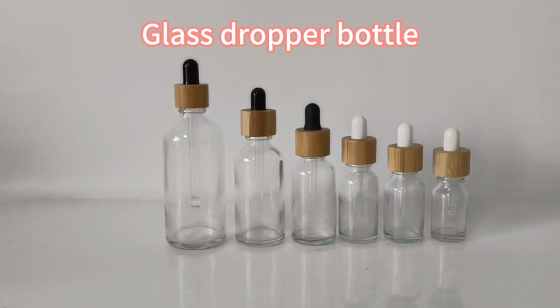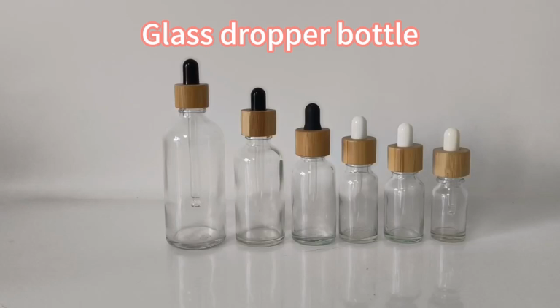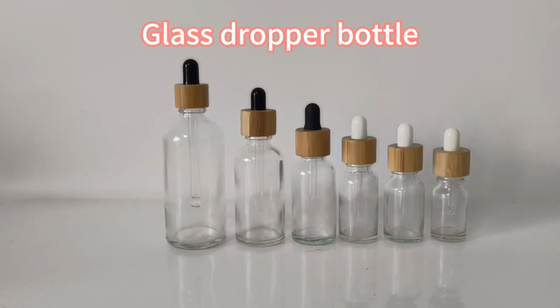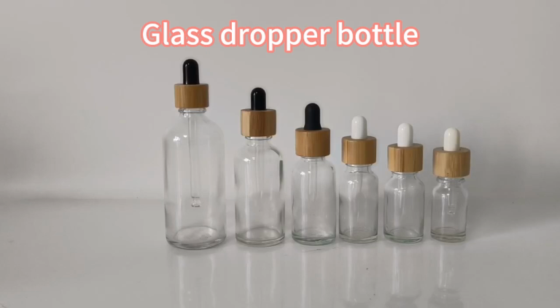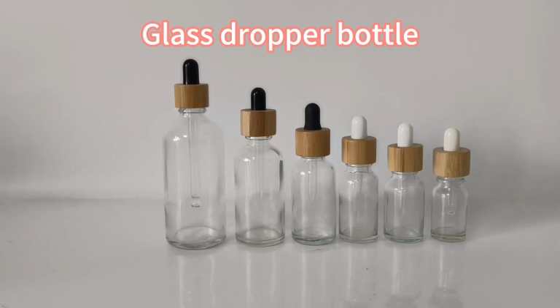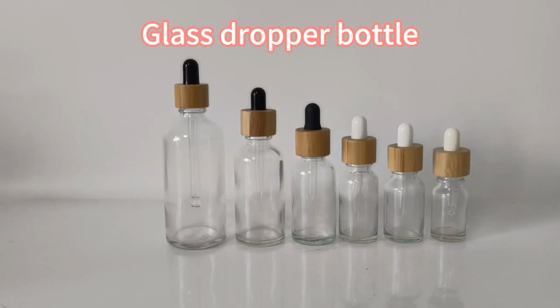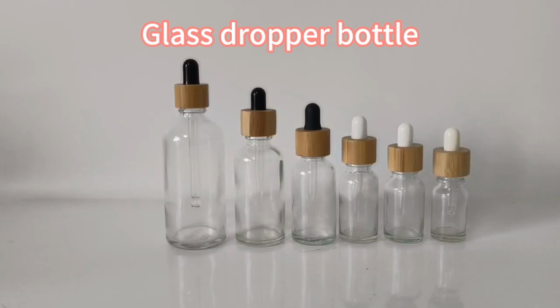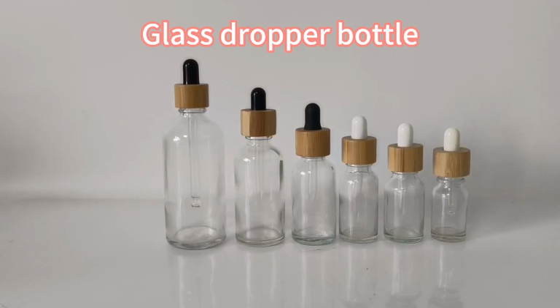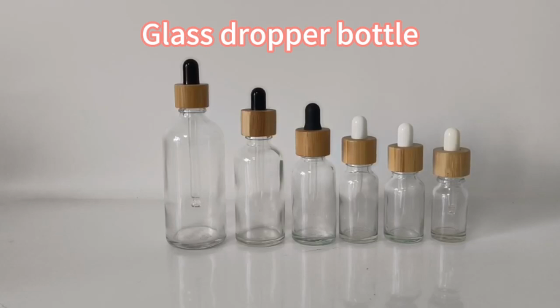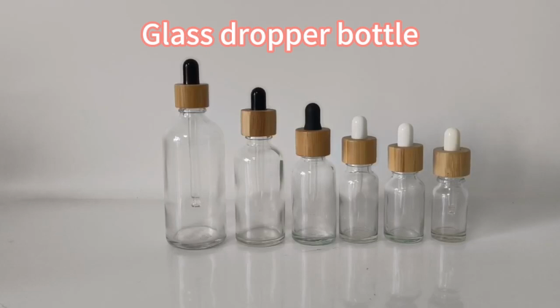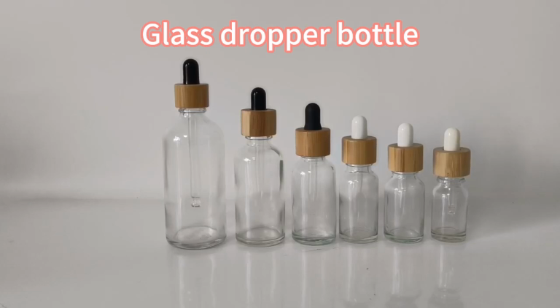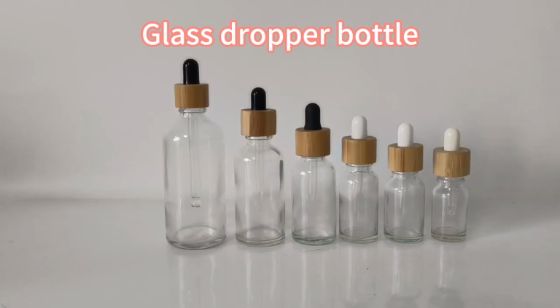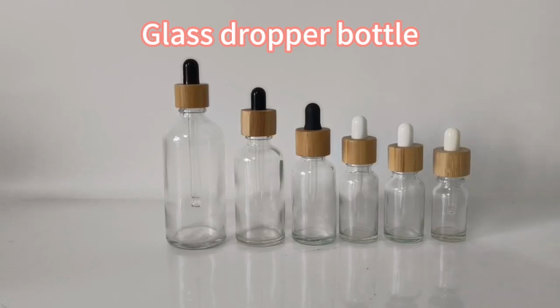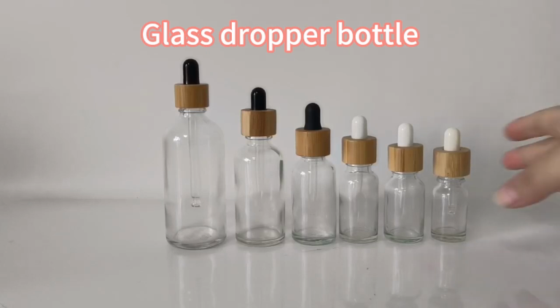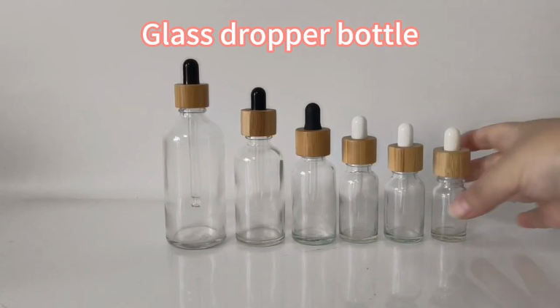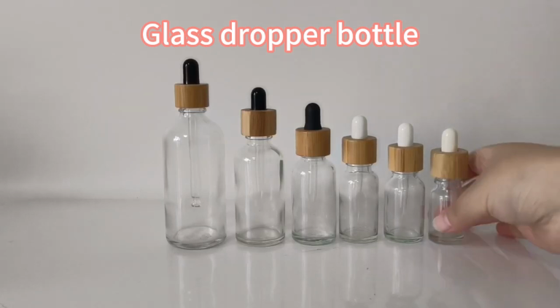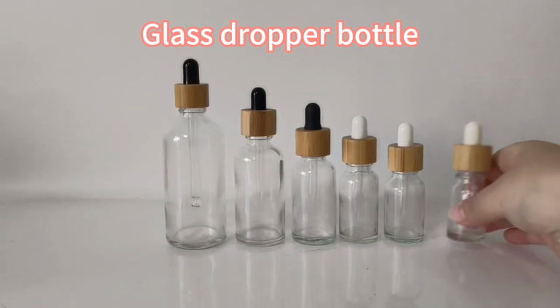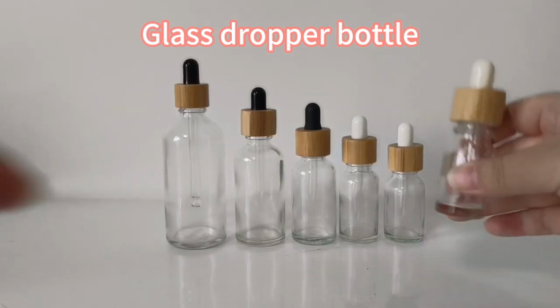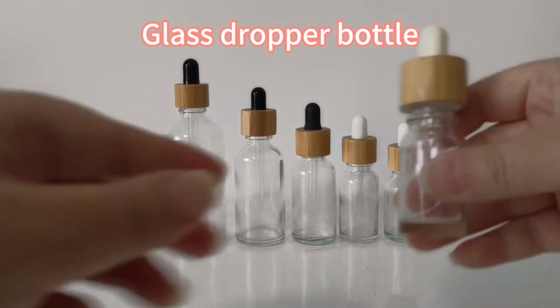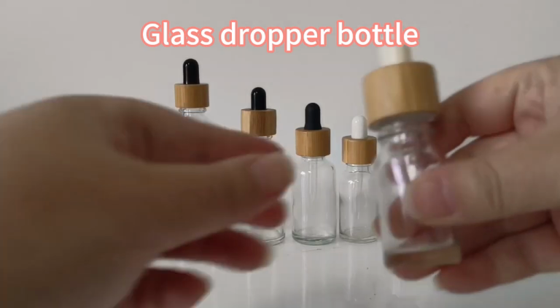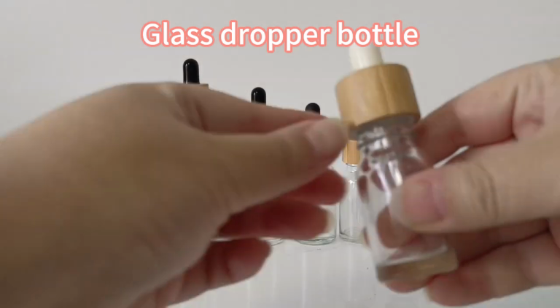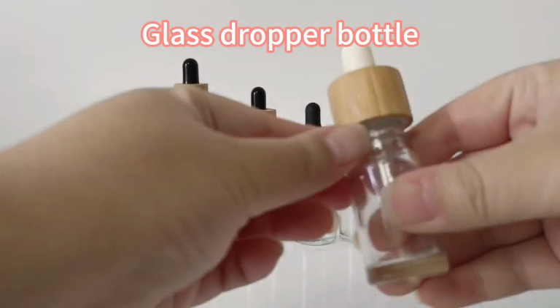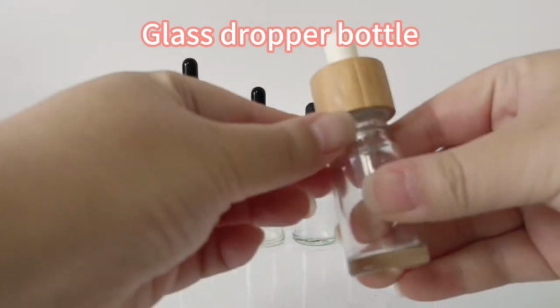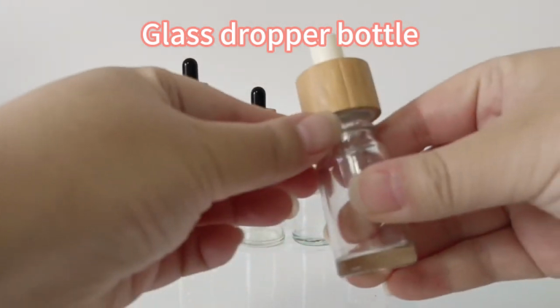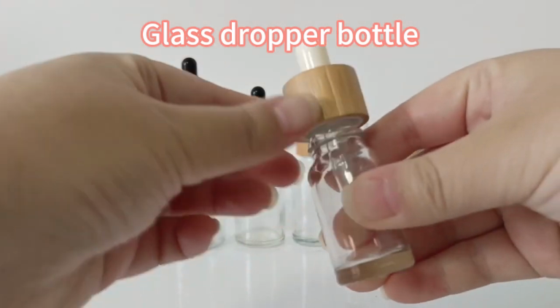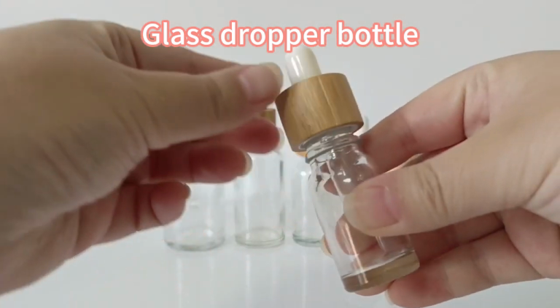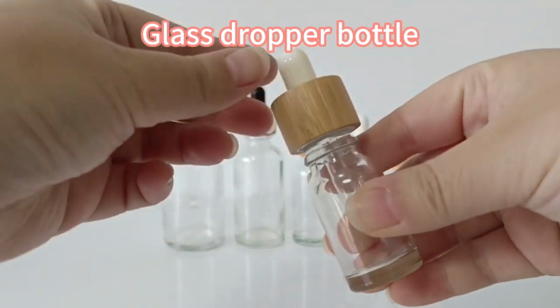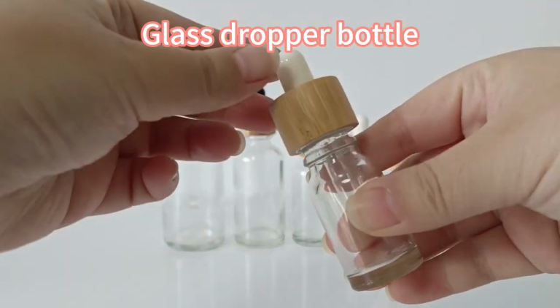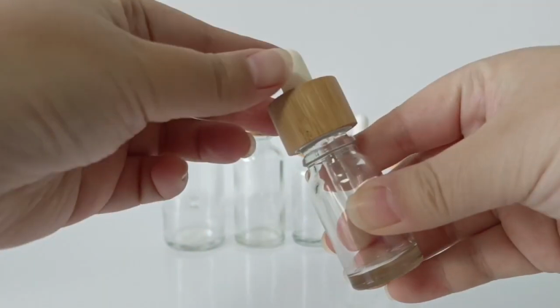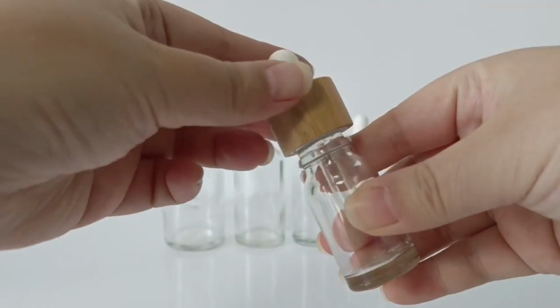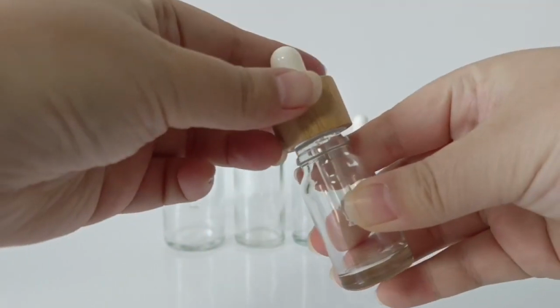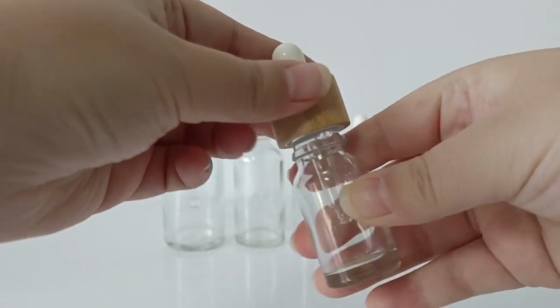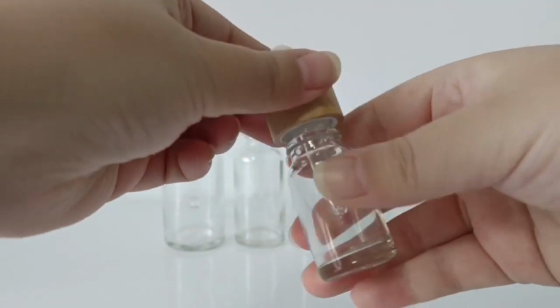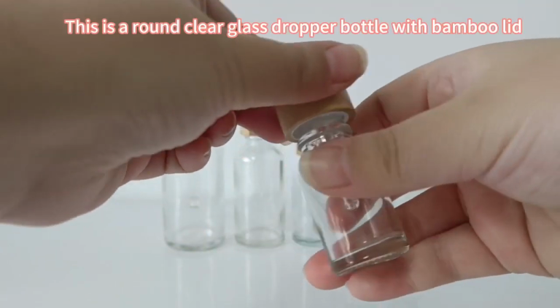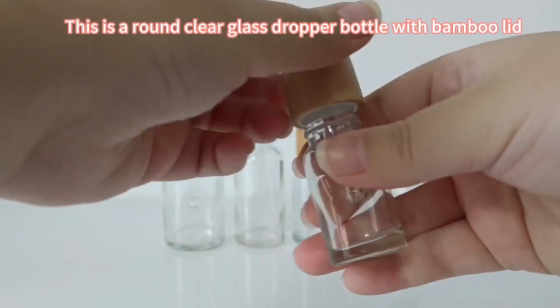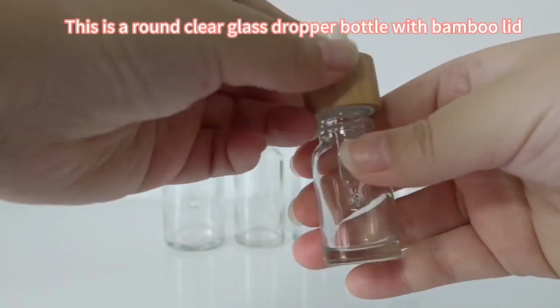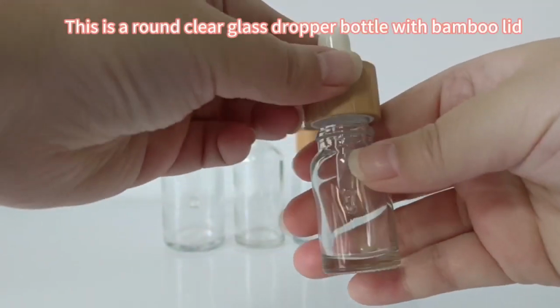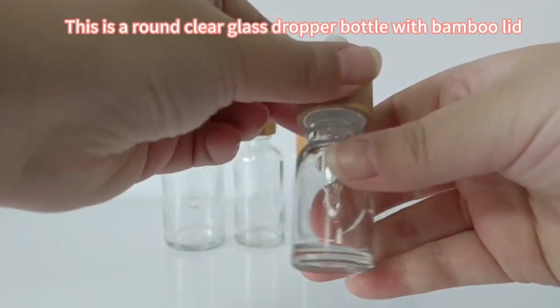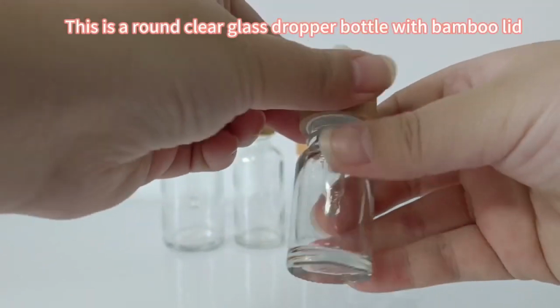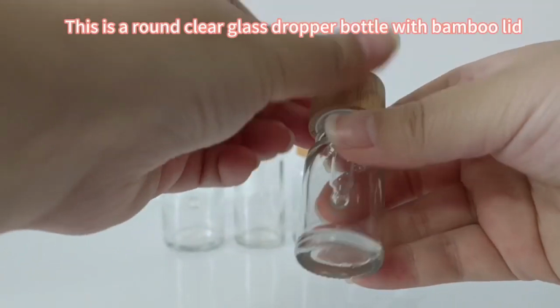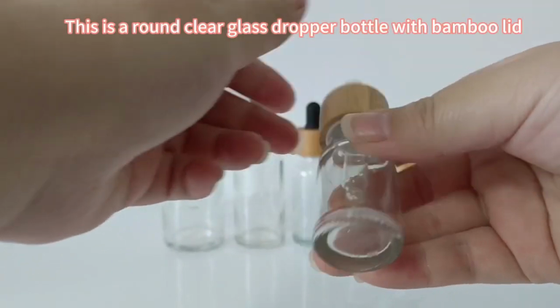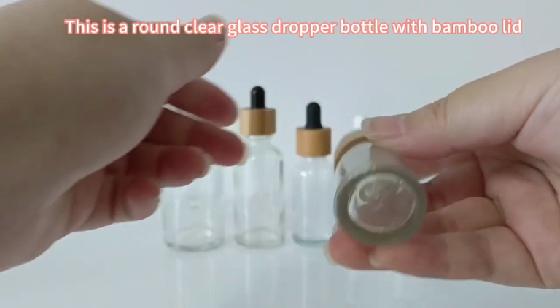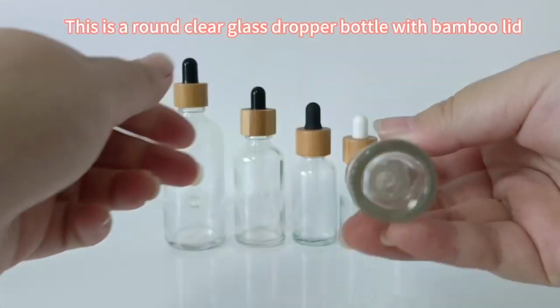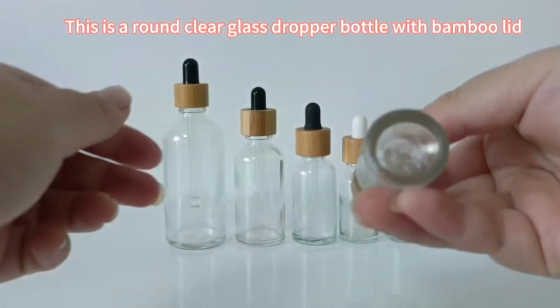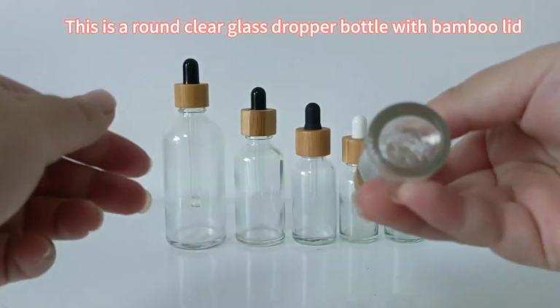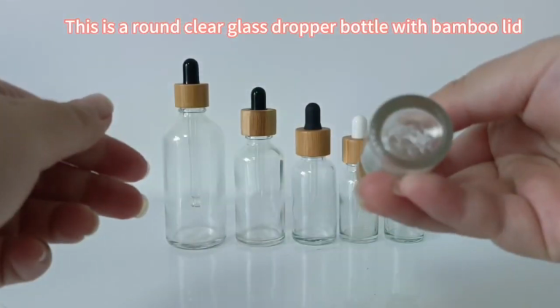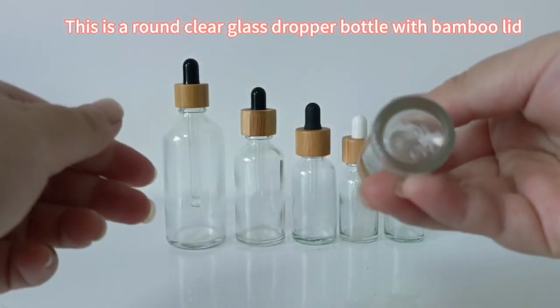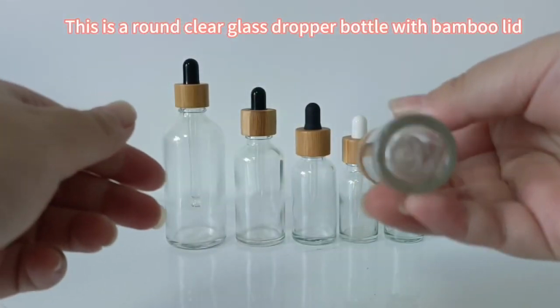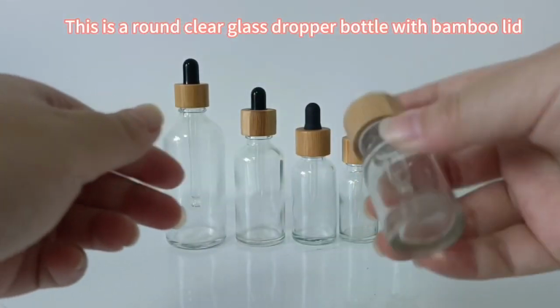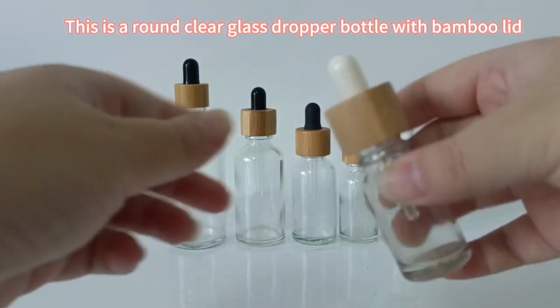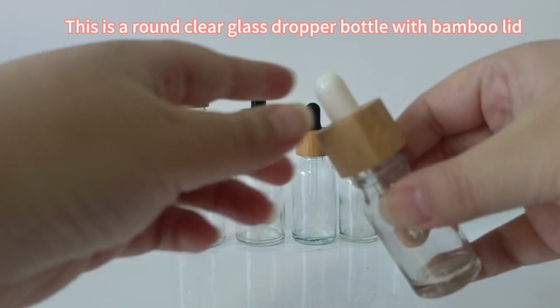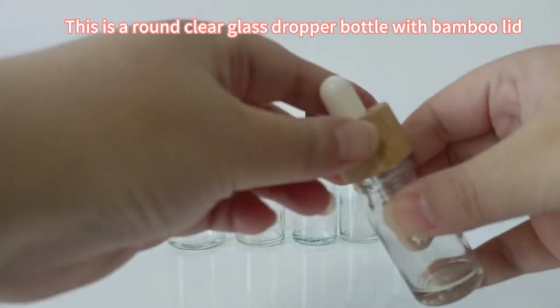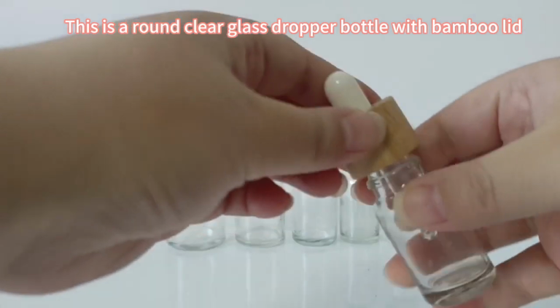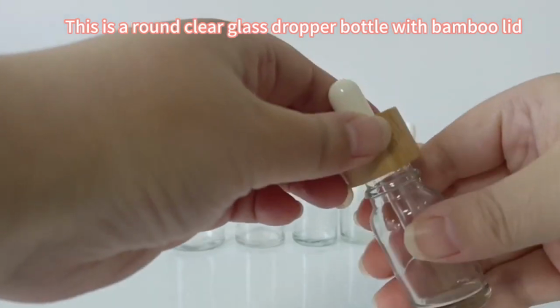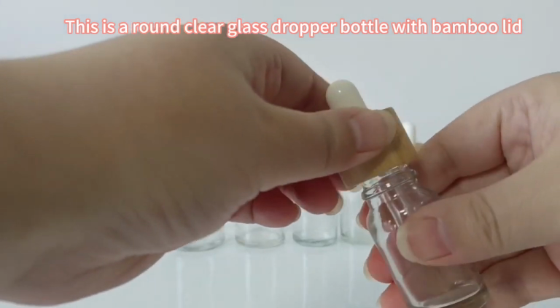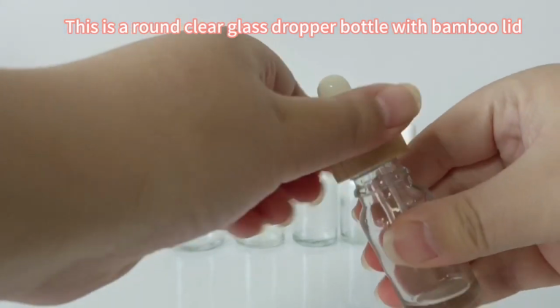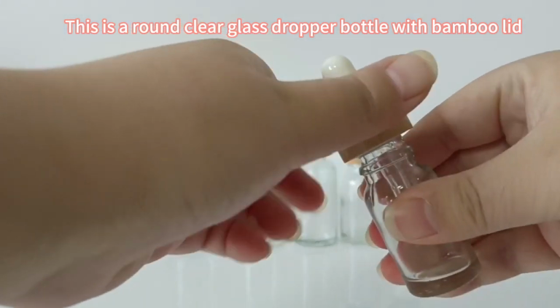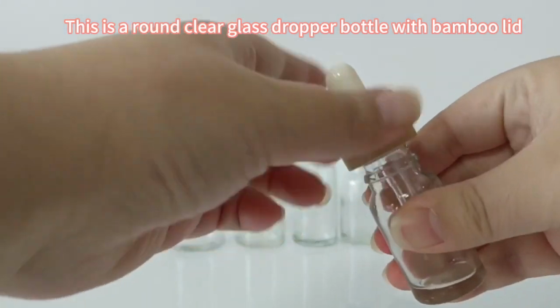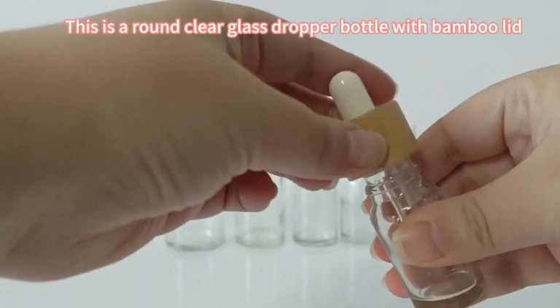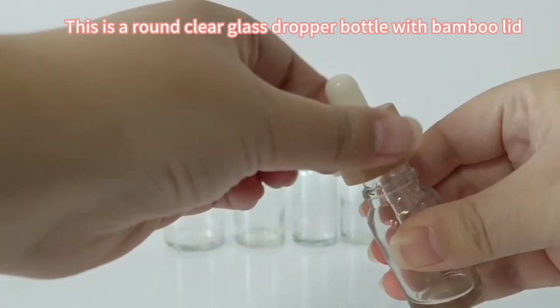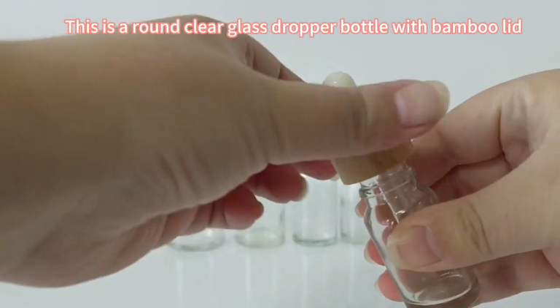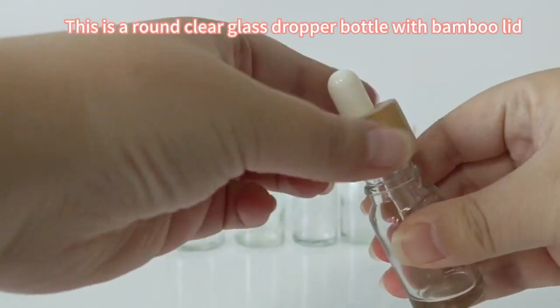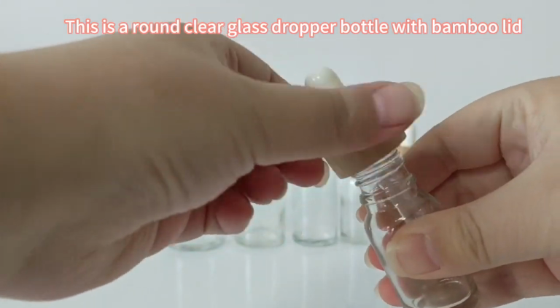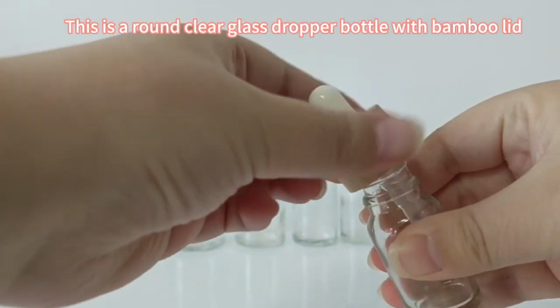Glass dropper bottle. This is a round clear glass dropper bottle with bamboo lid.